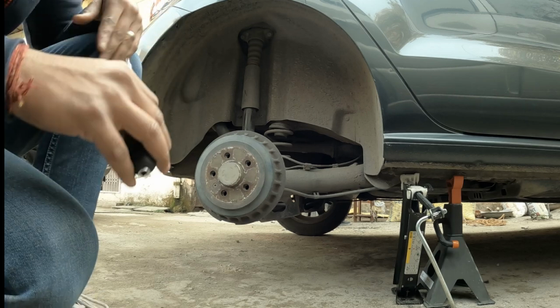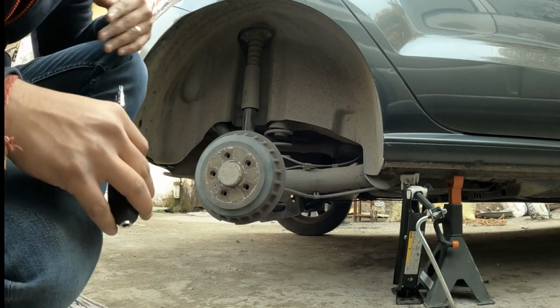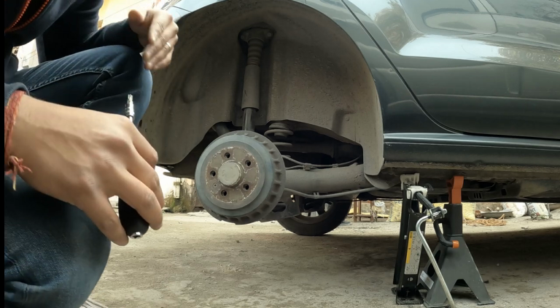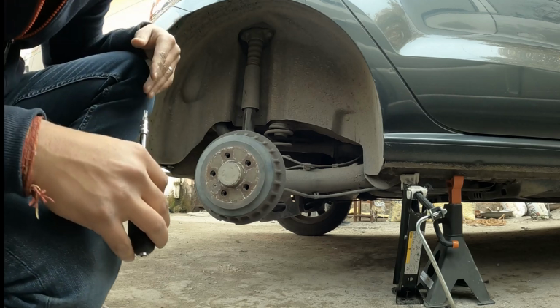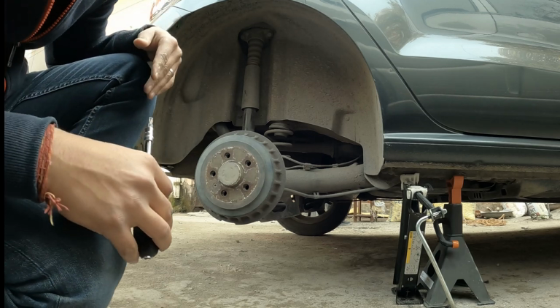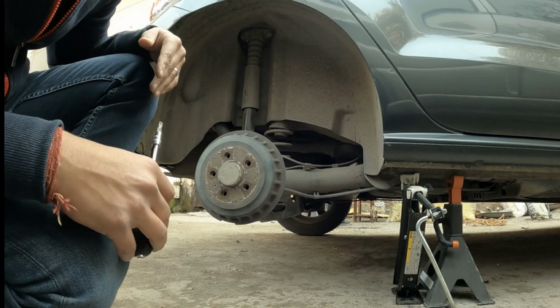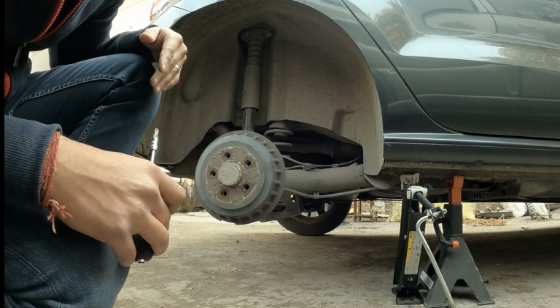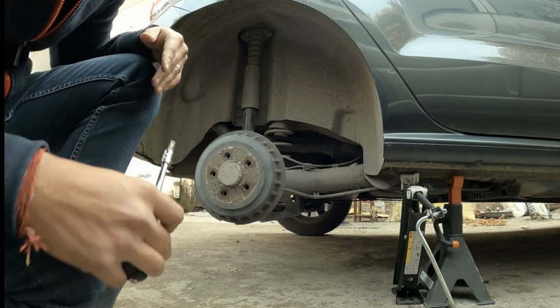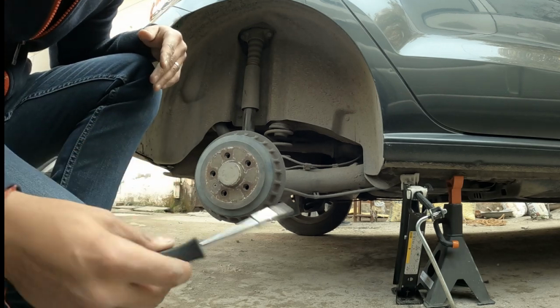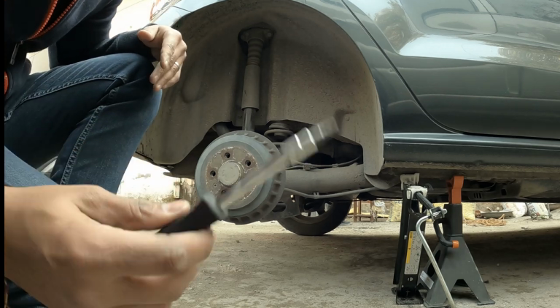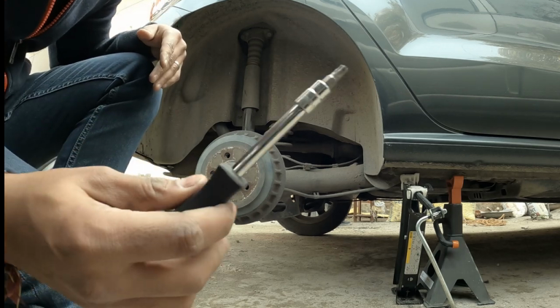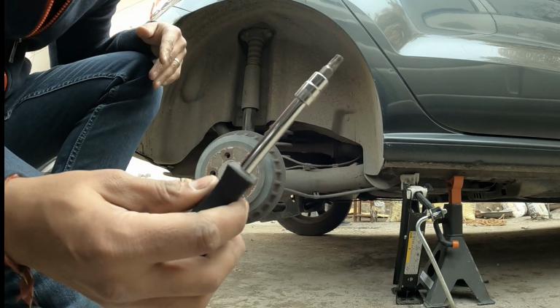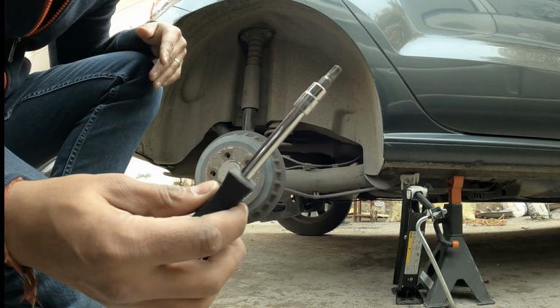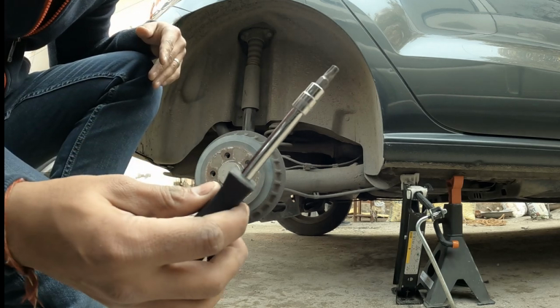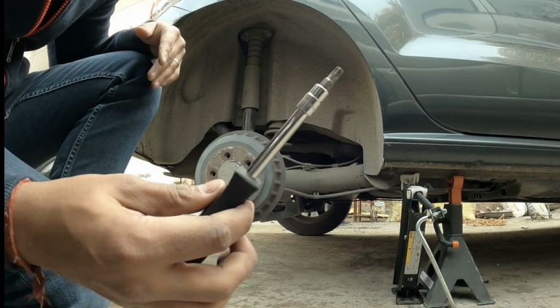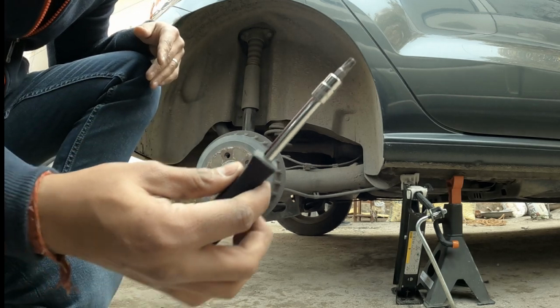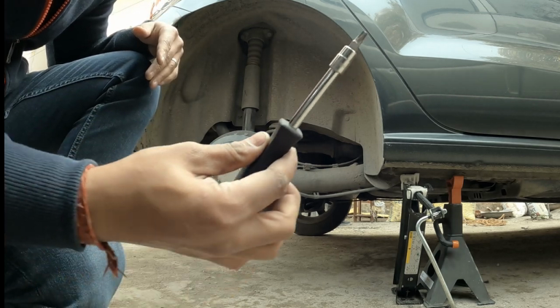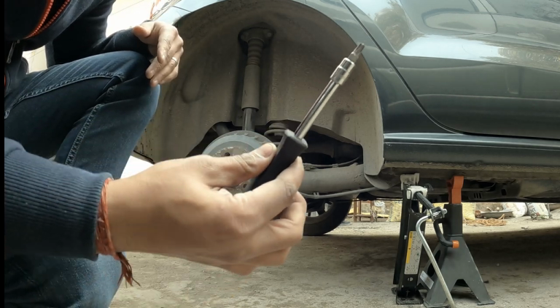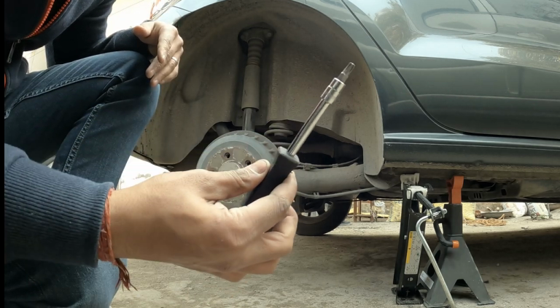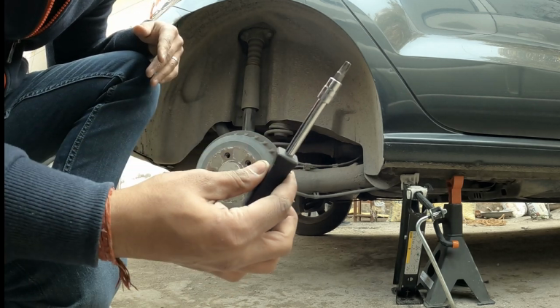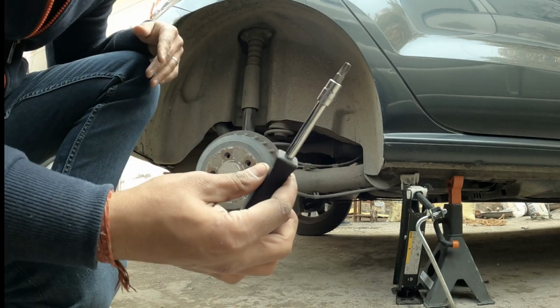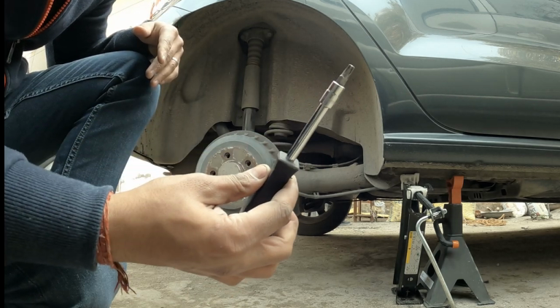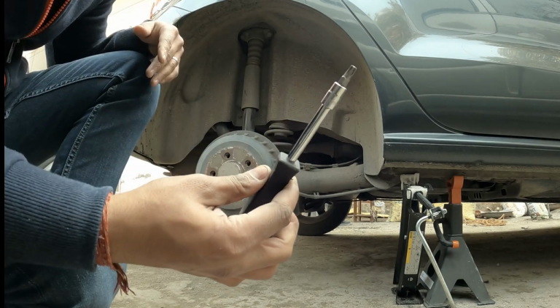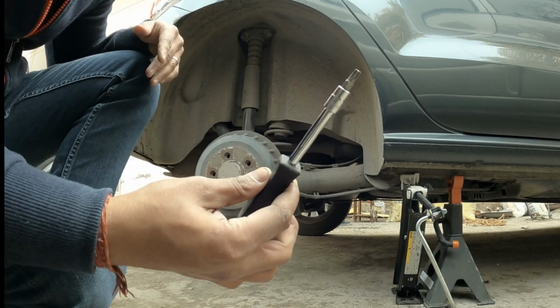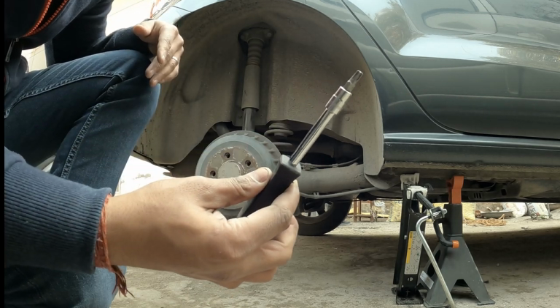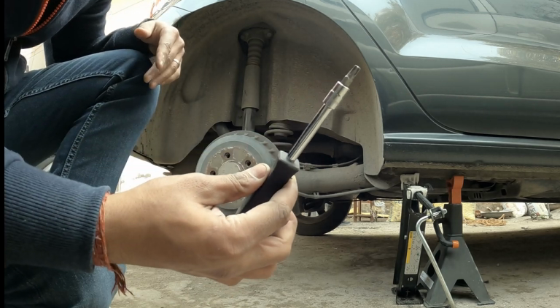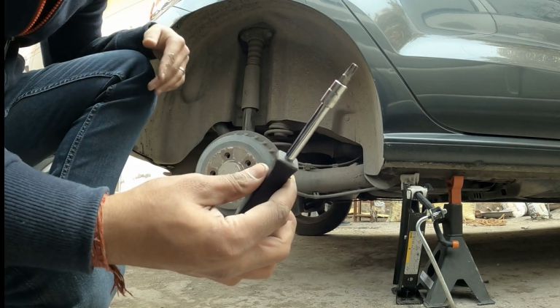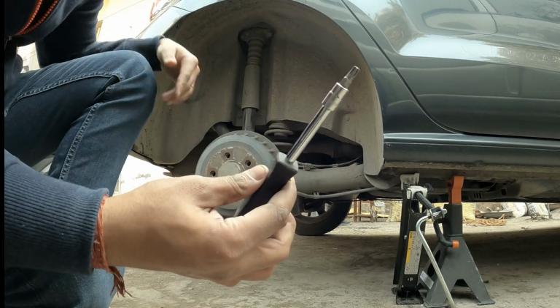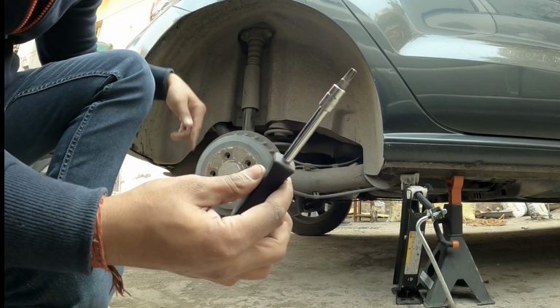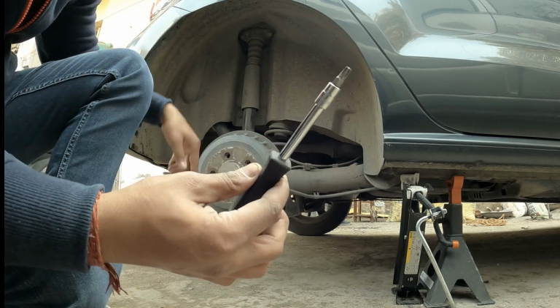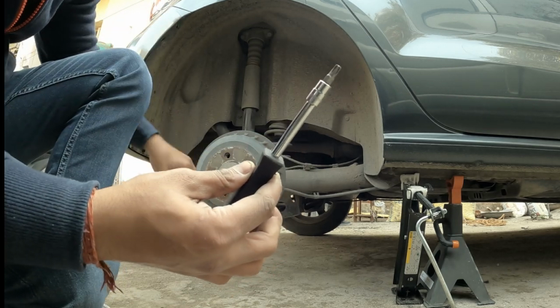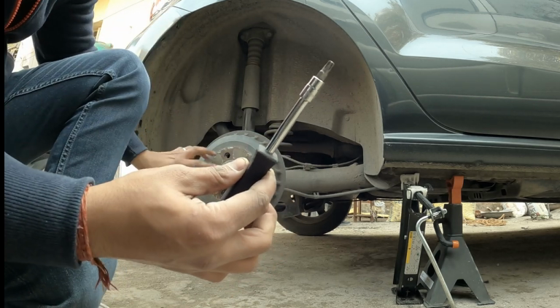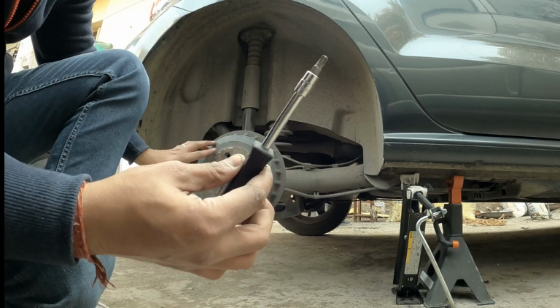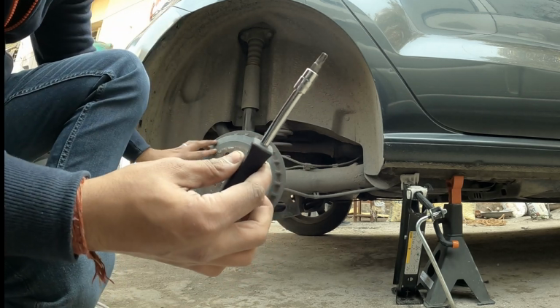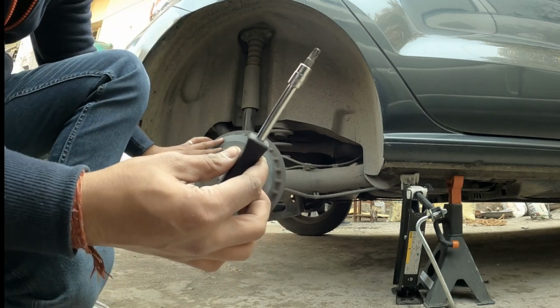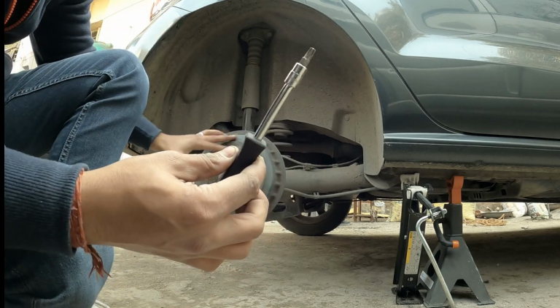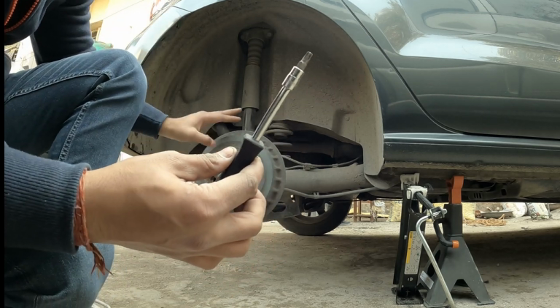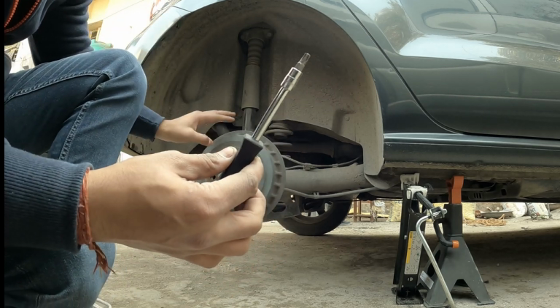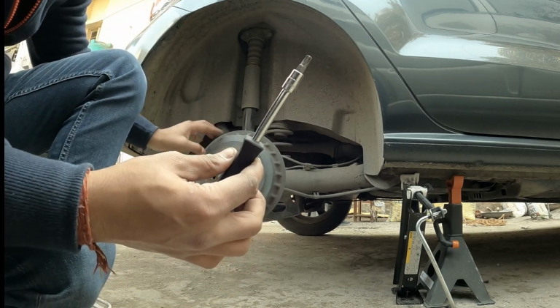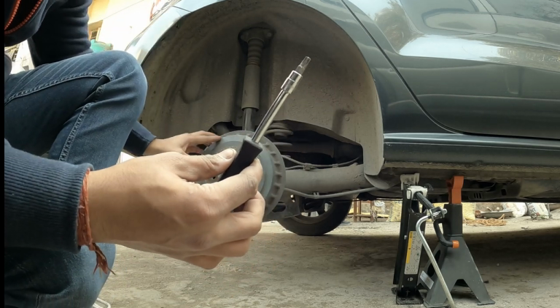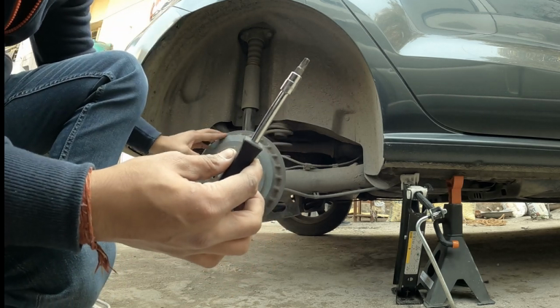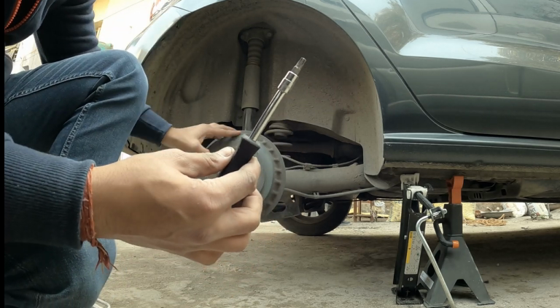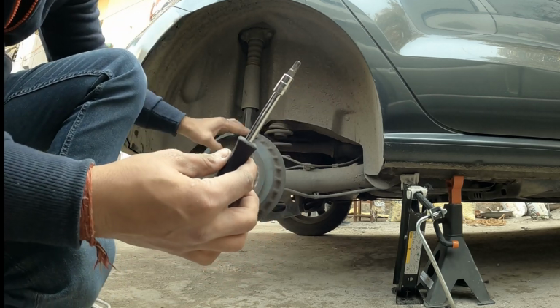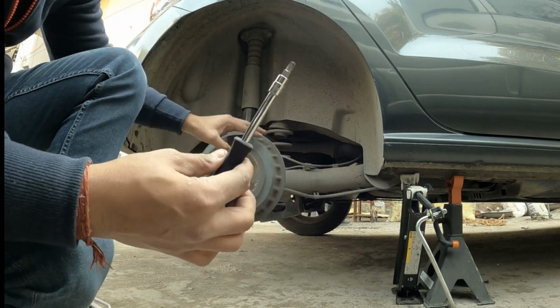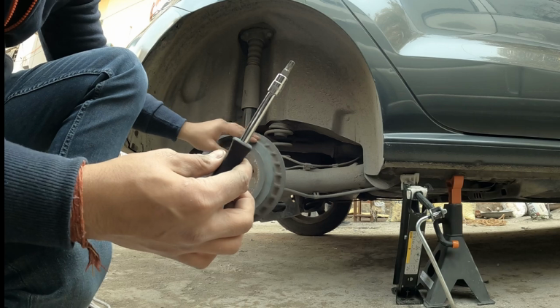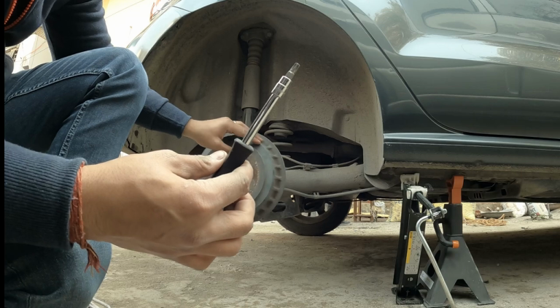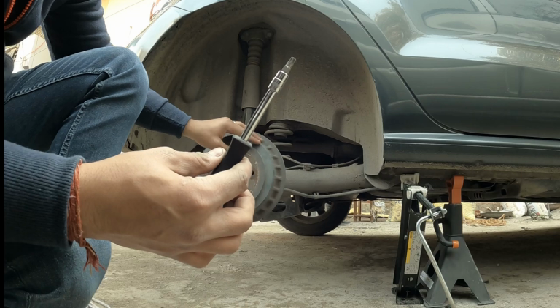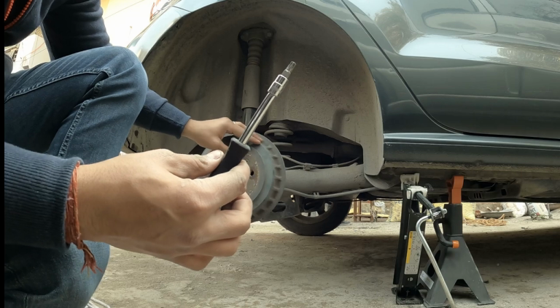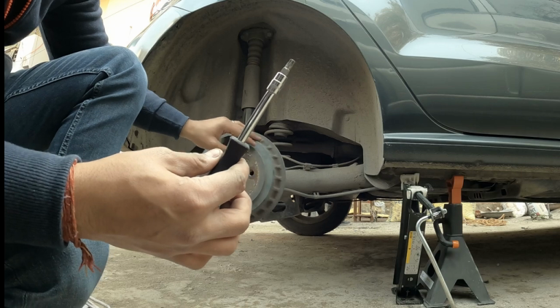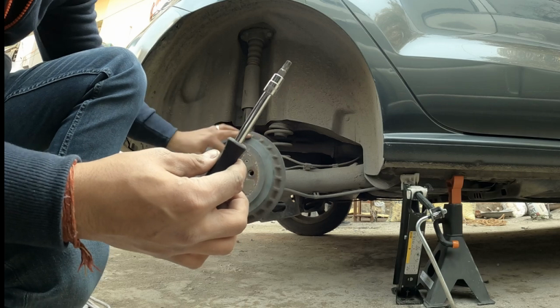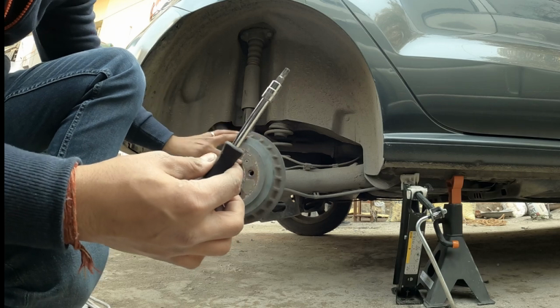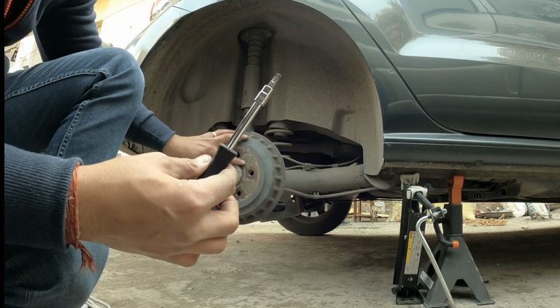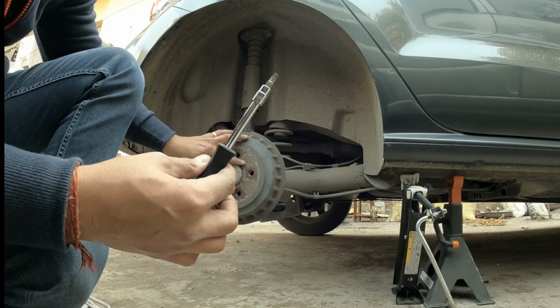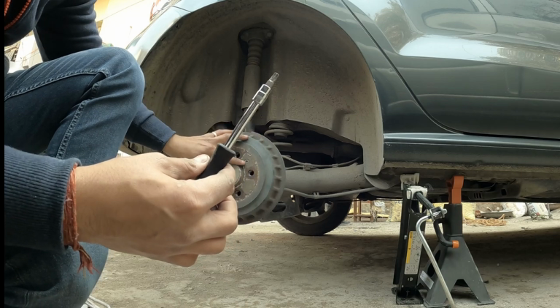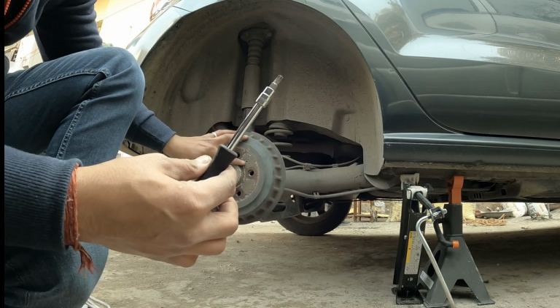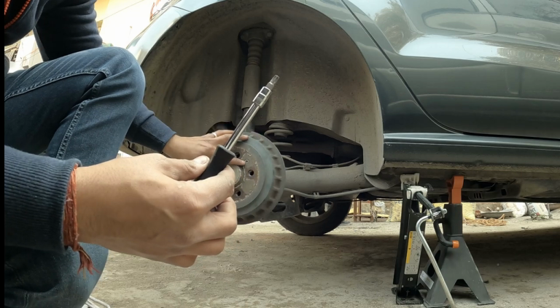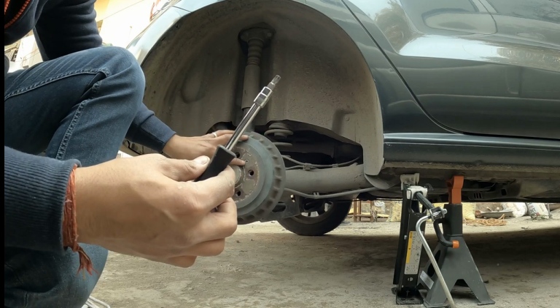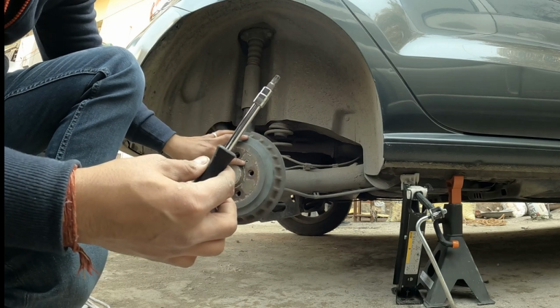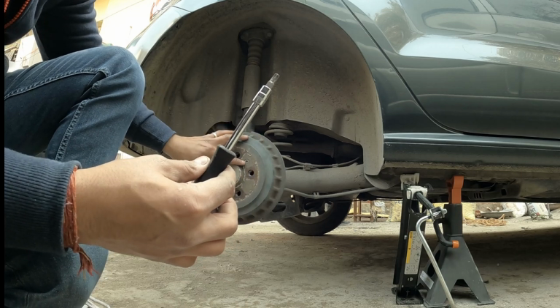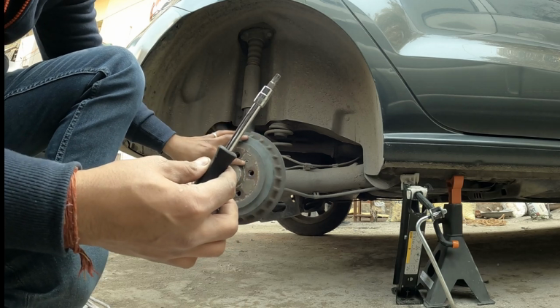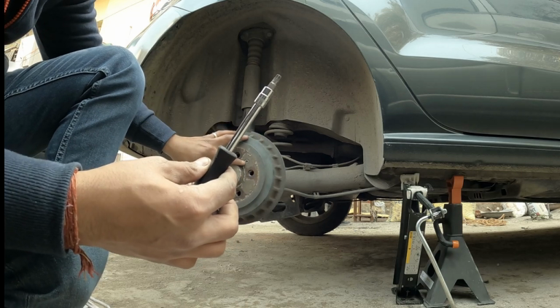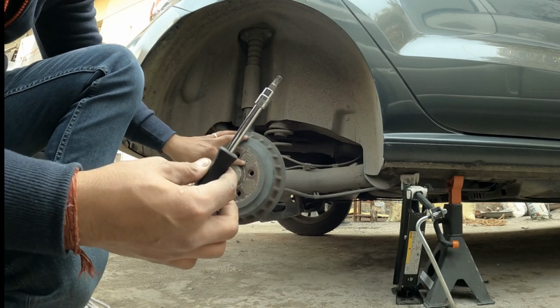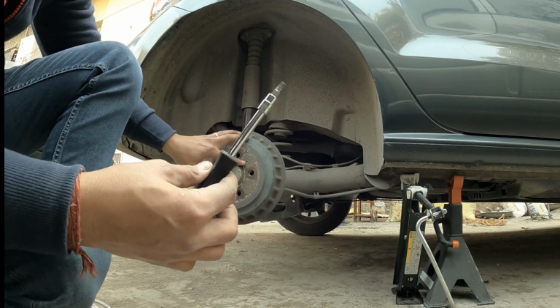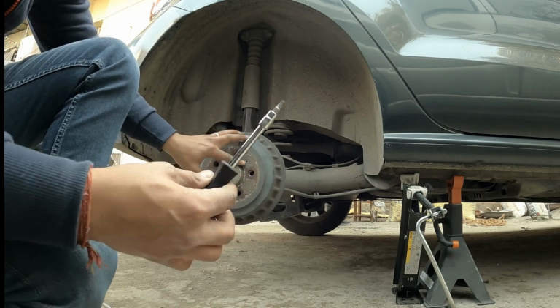You also need a T30 screwdriver to remove the security screw.